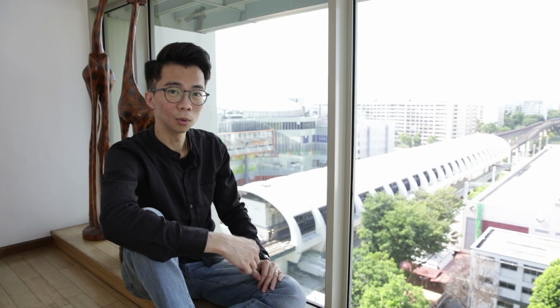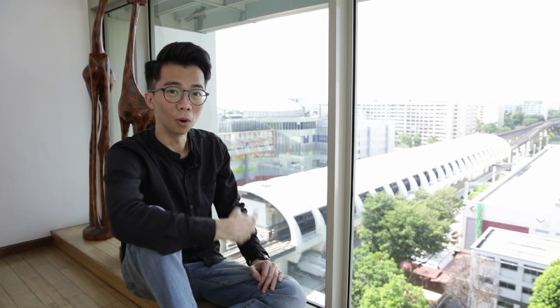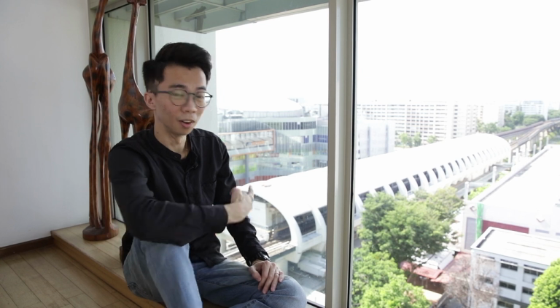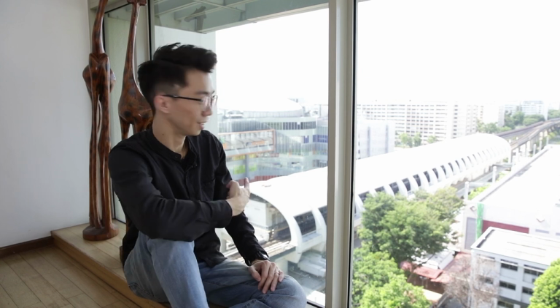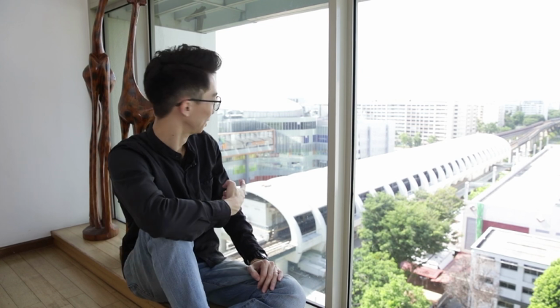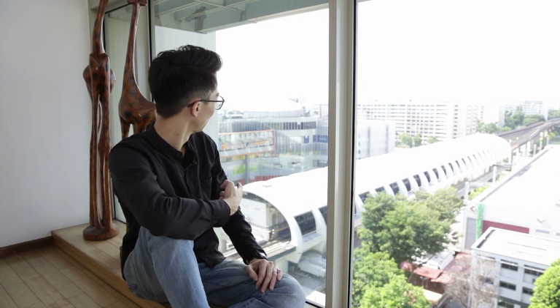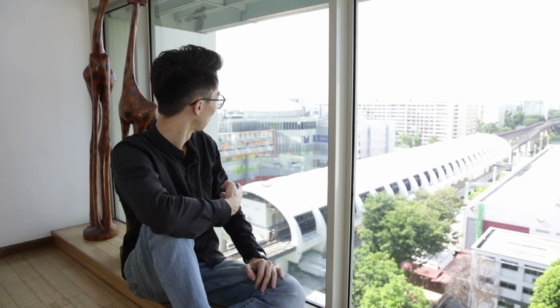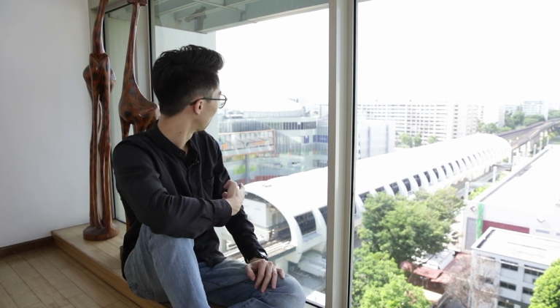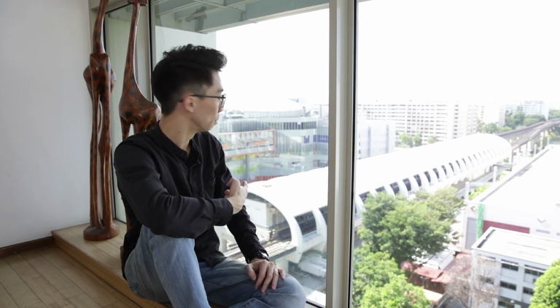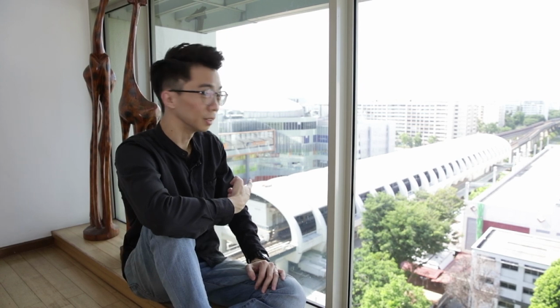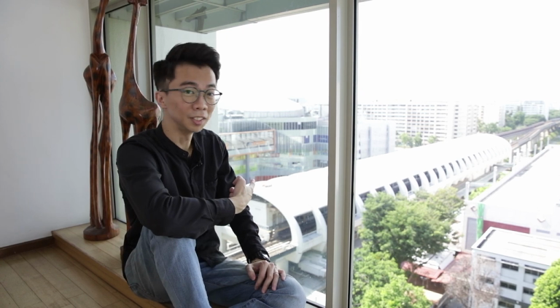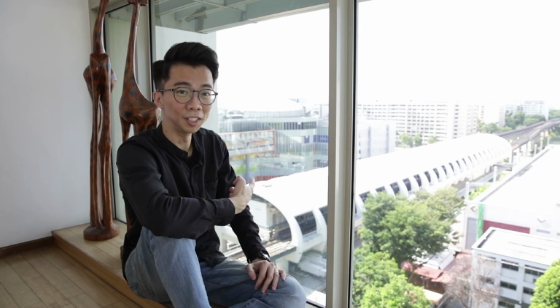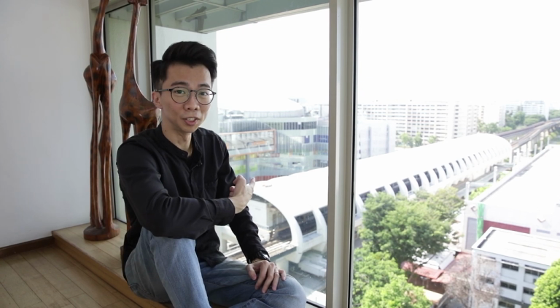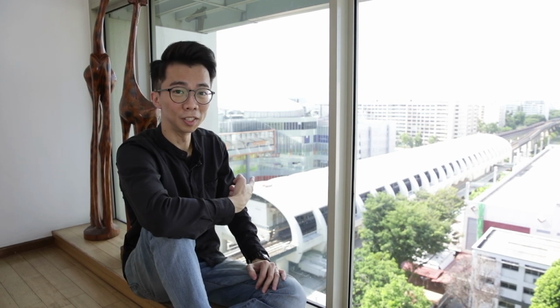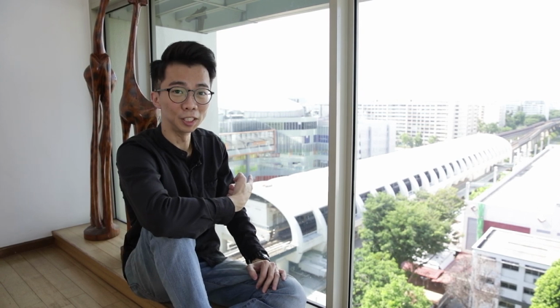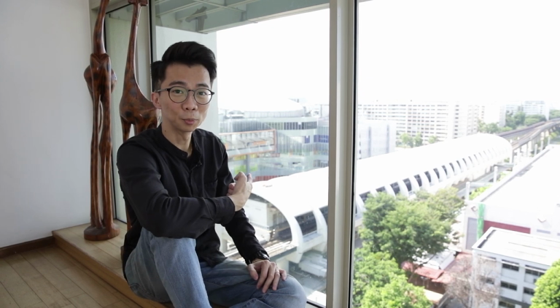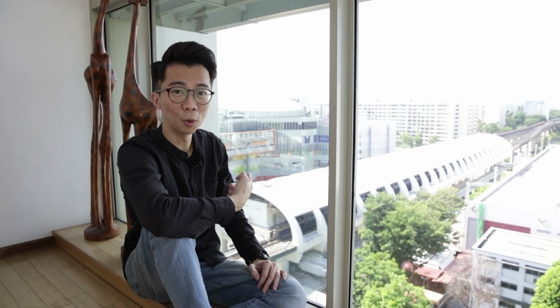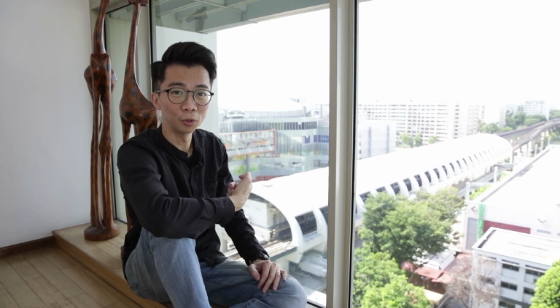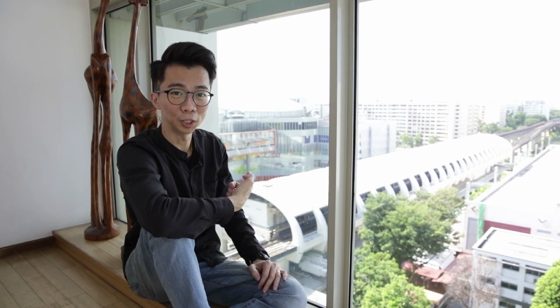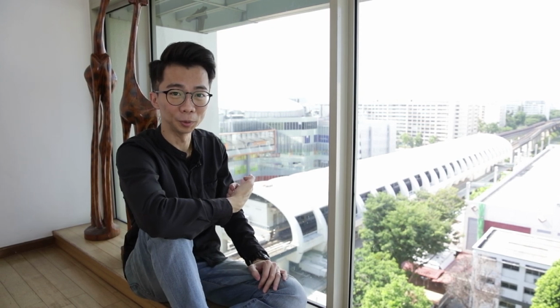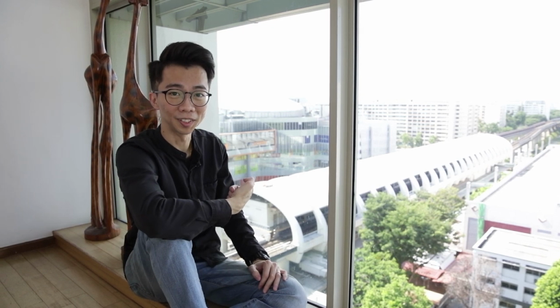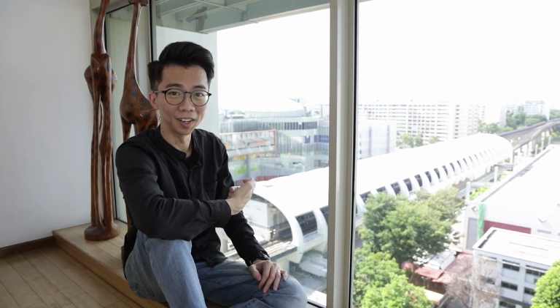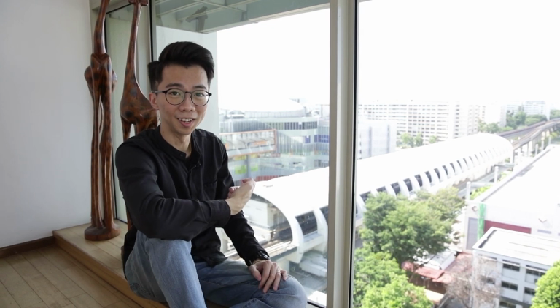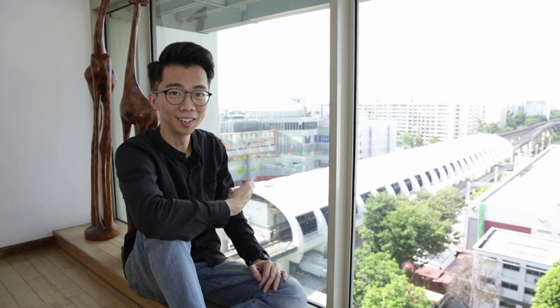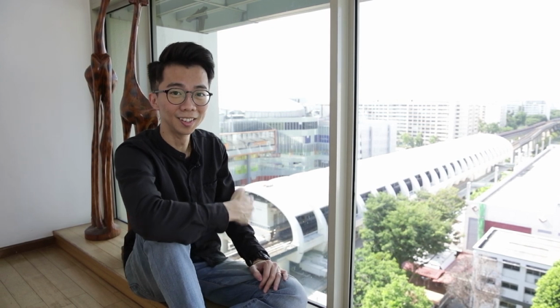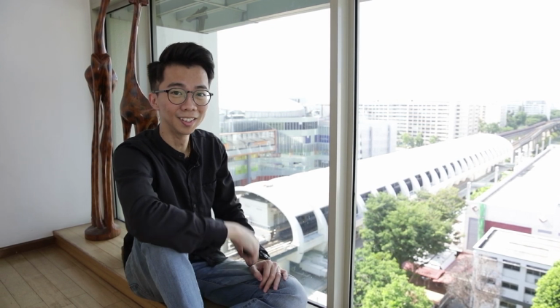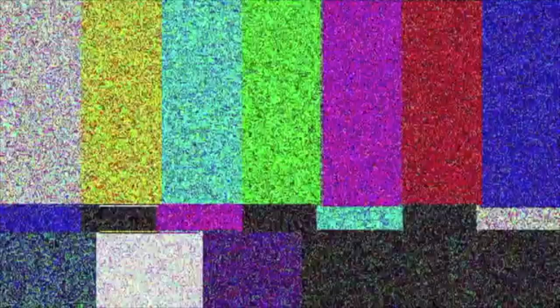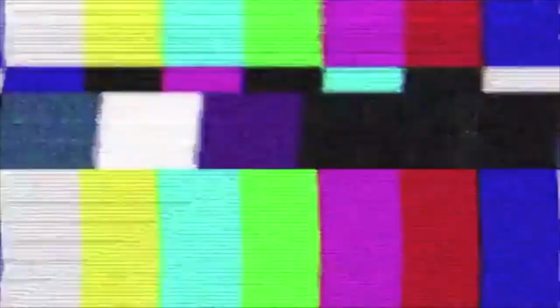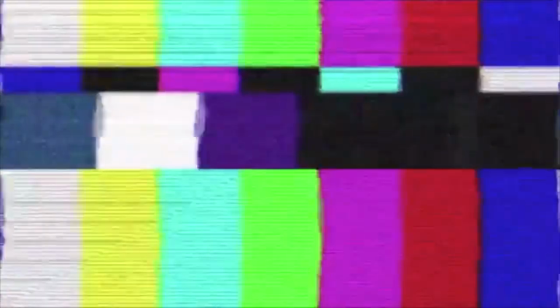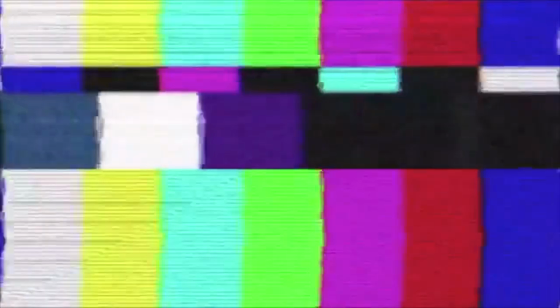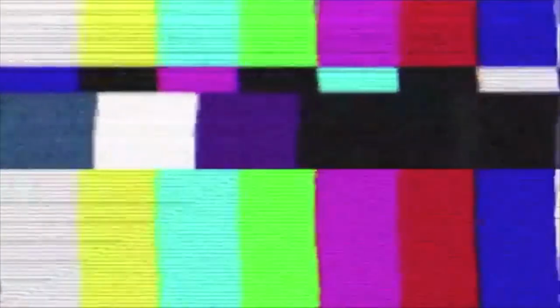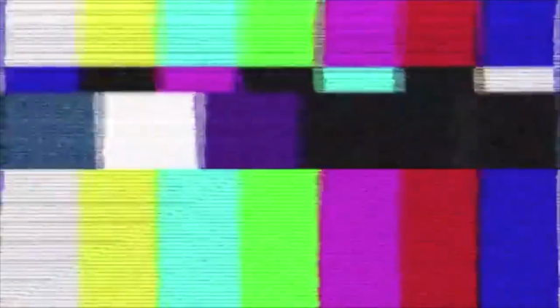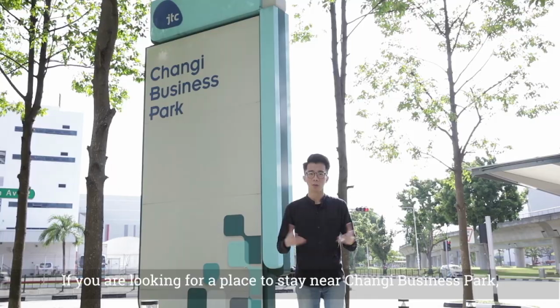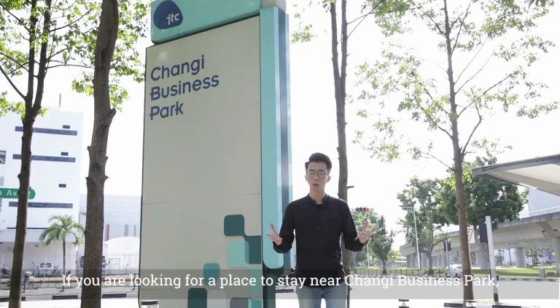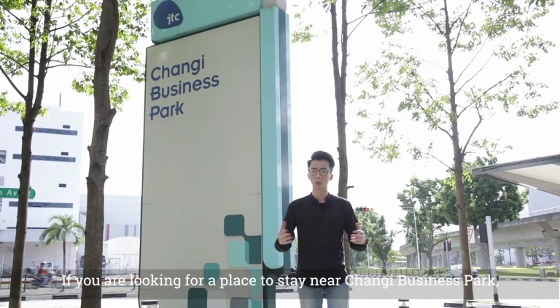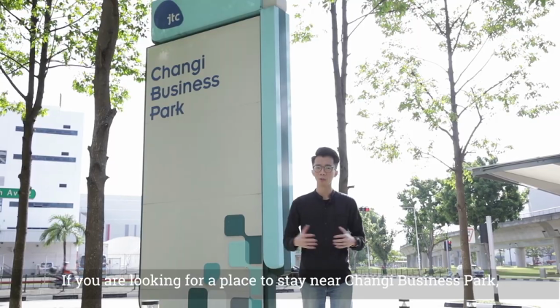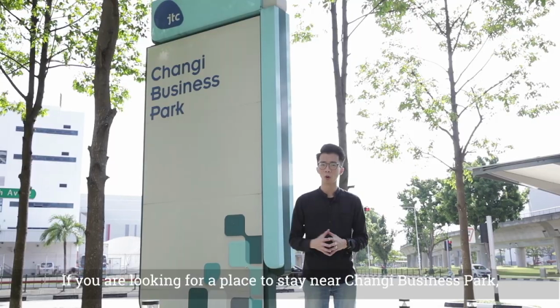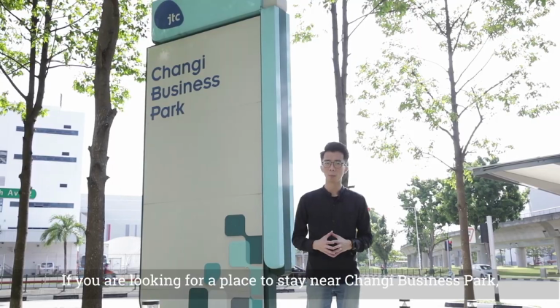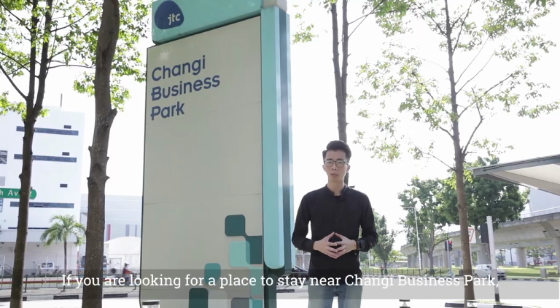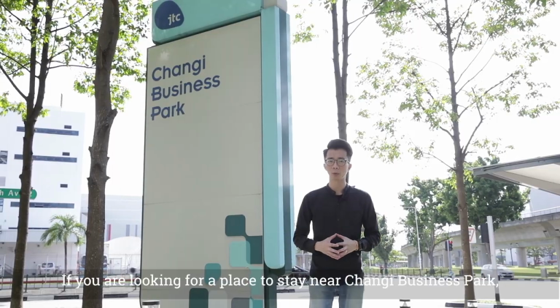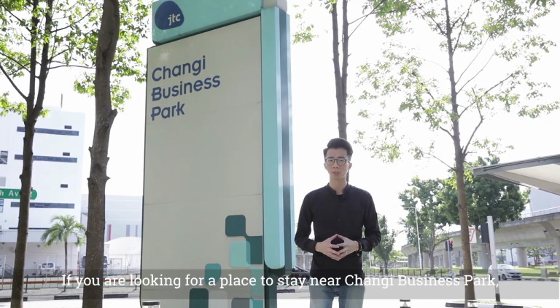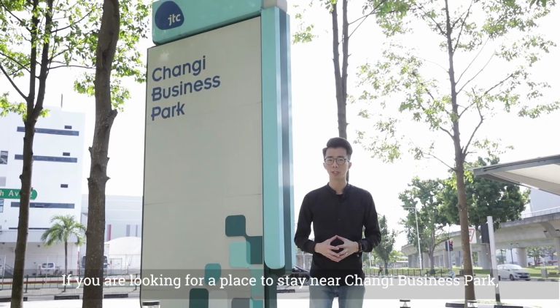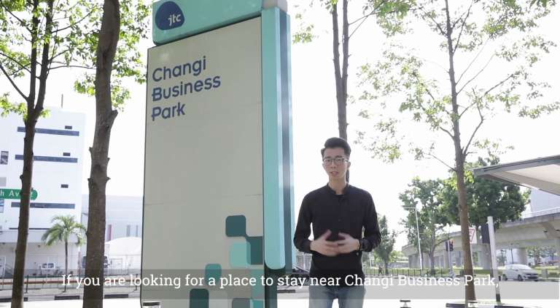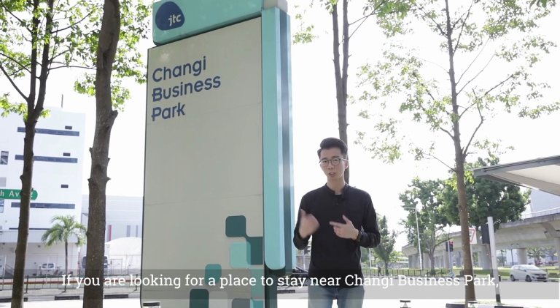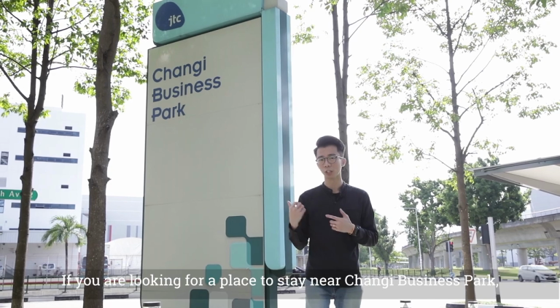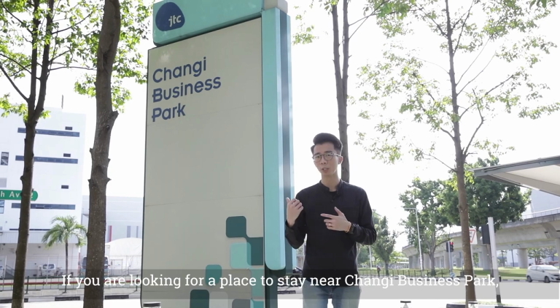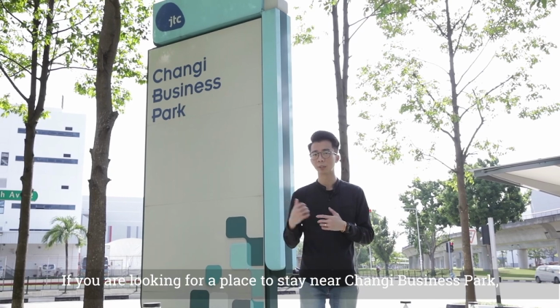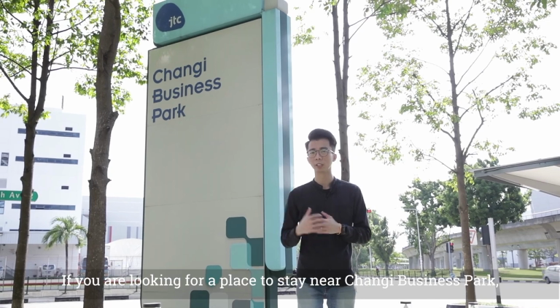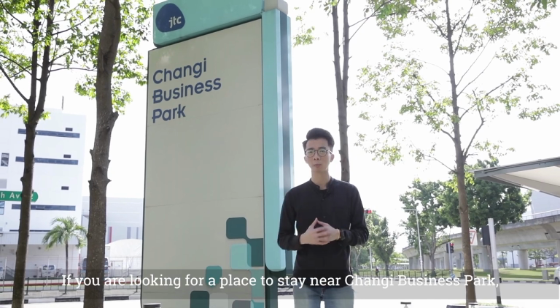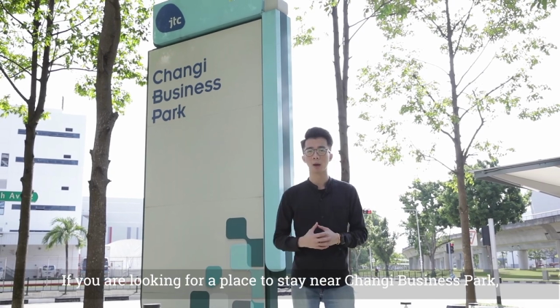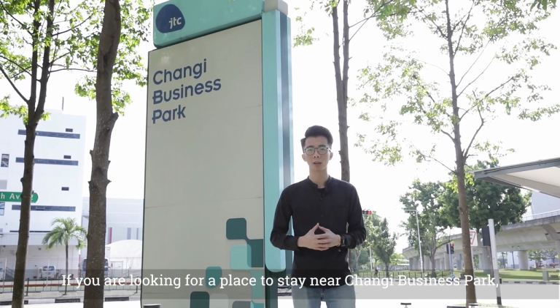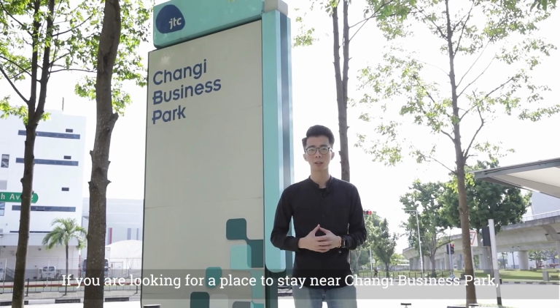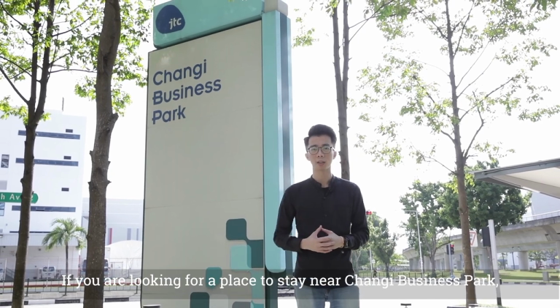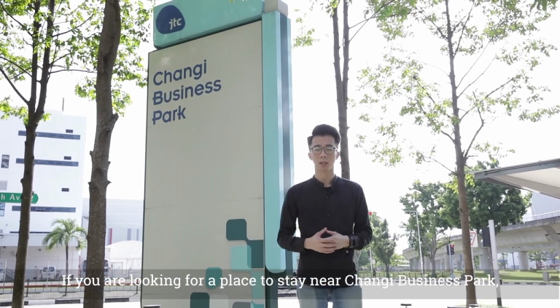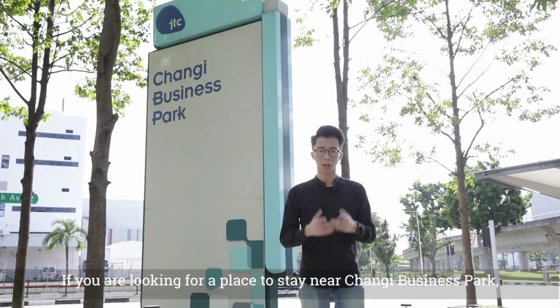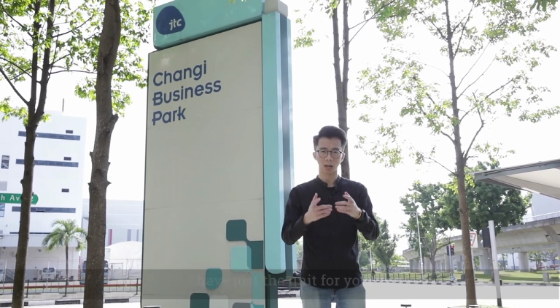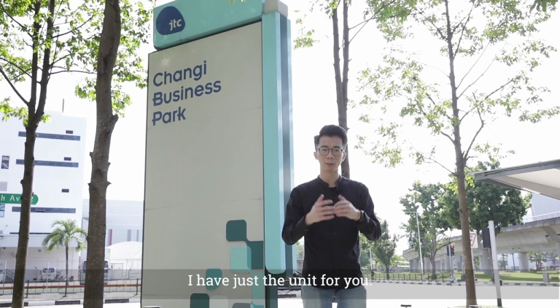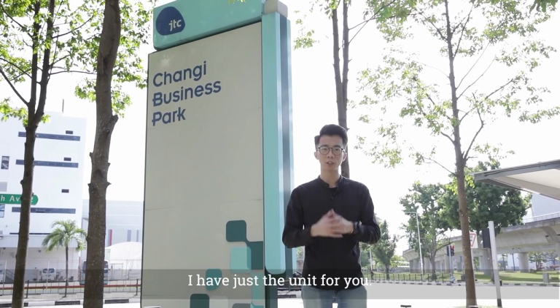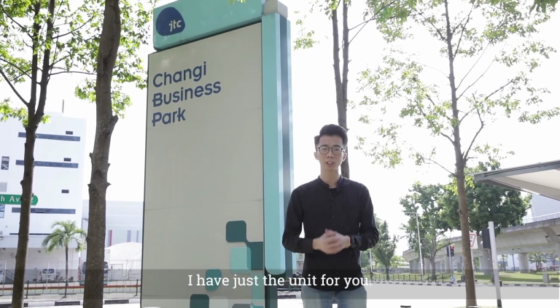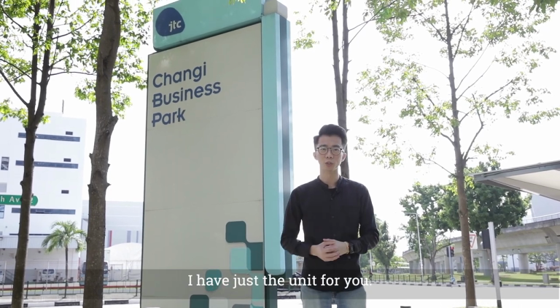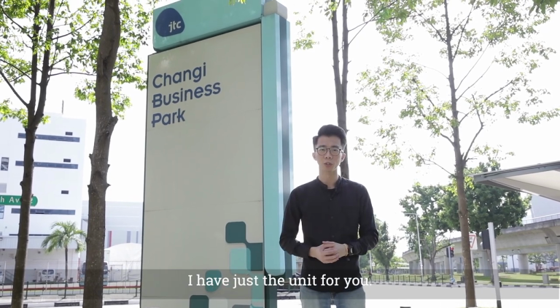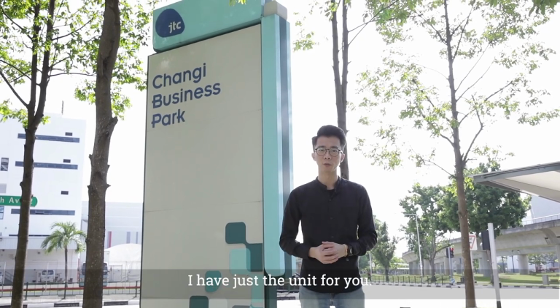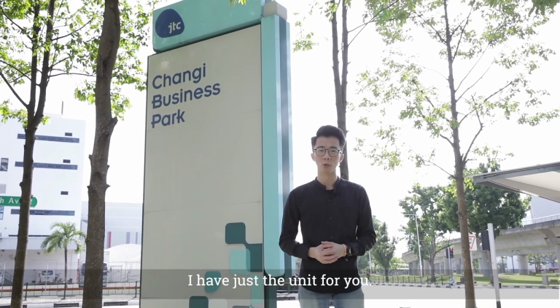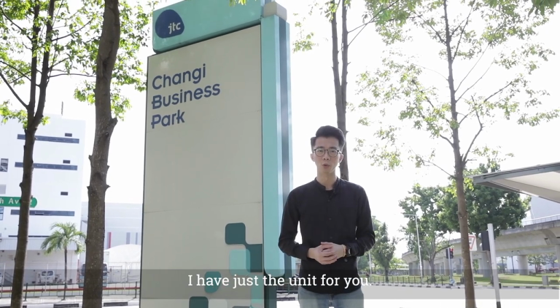Wow, Simei MRT Station and East Point Mall just beside! If you're looking for a place to stay near Changi Business Park, I have just the unit for you.